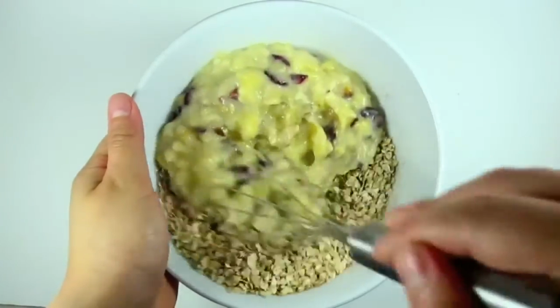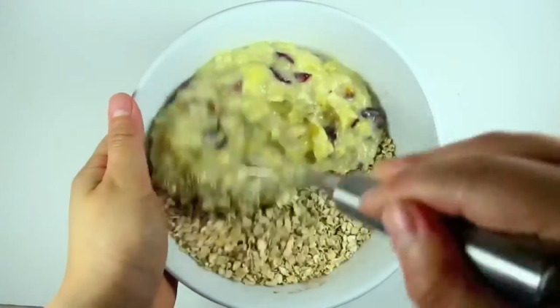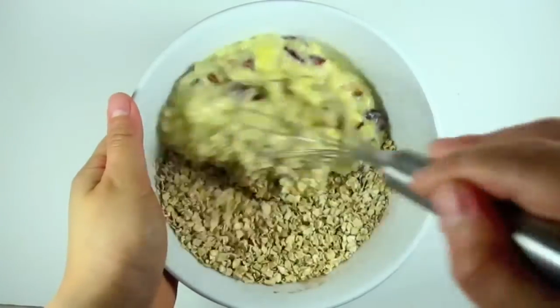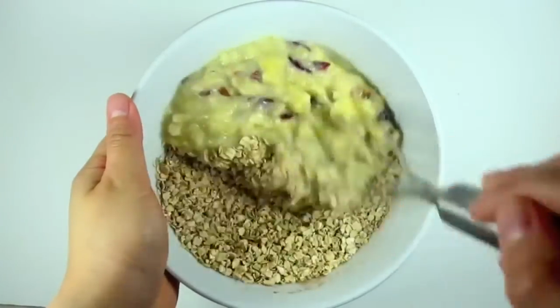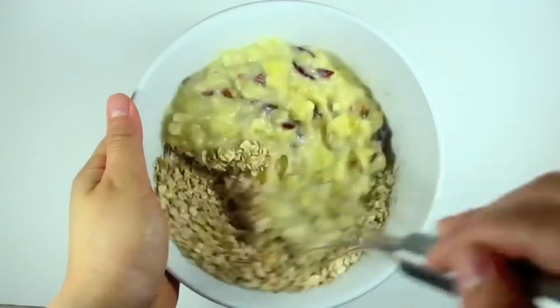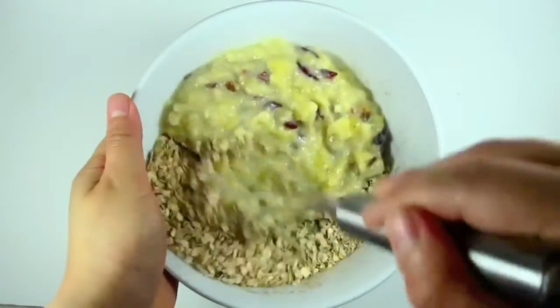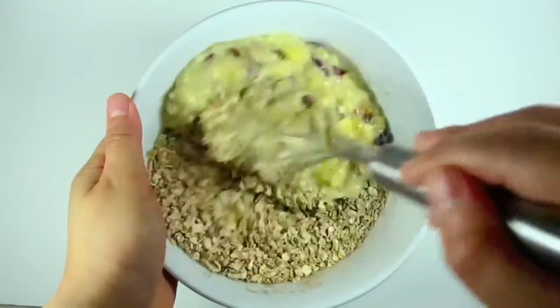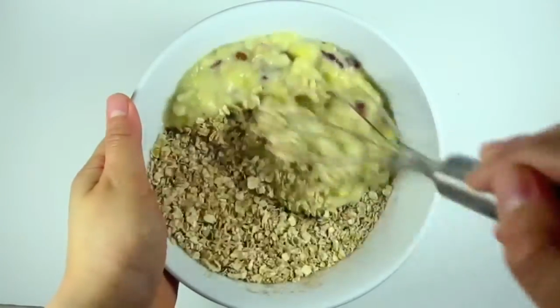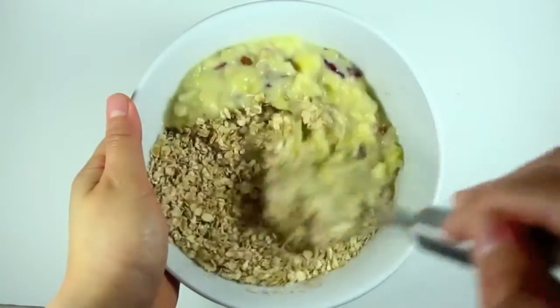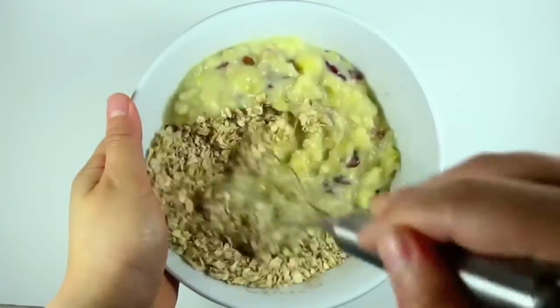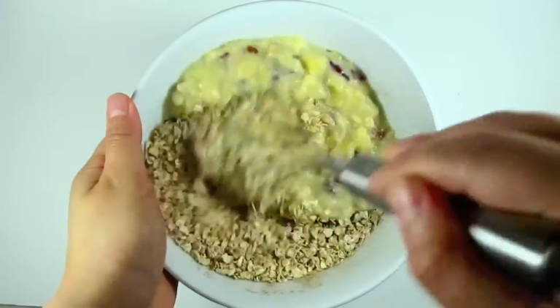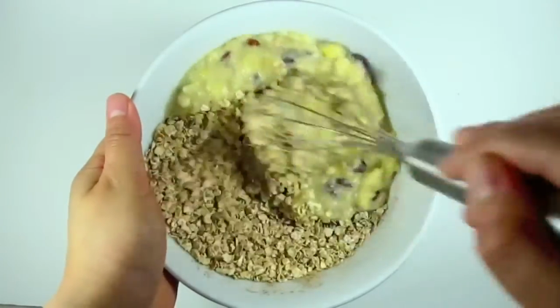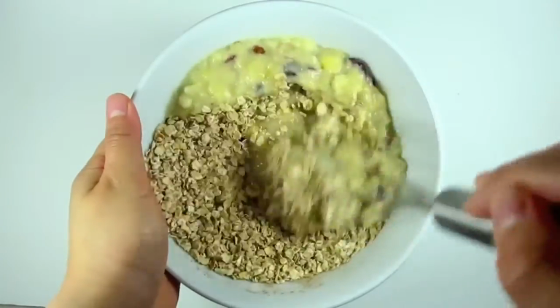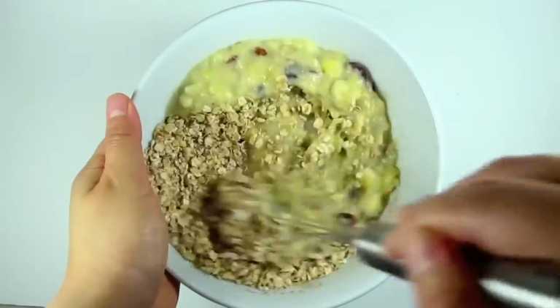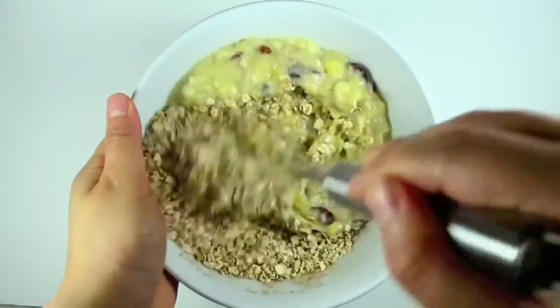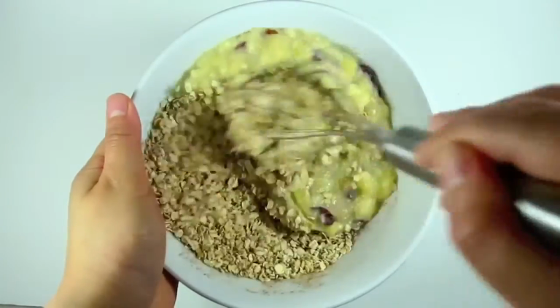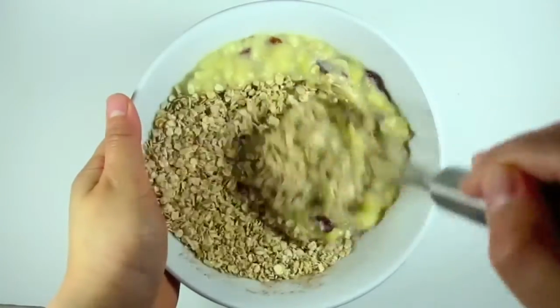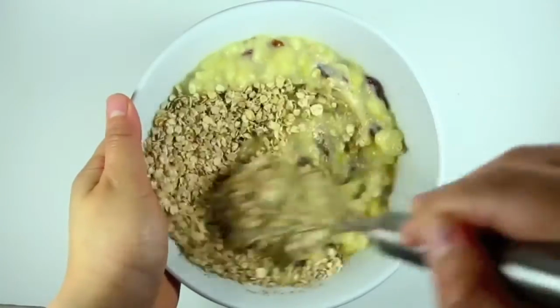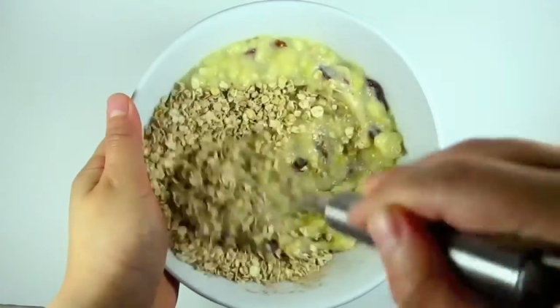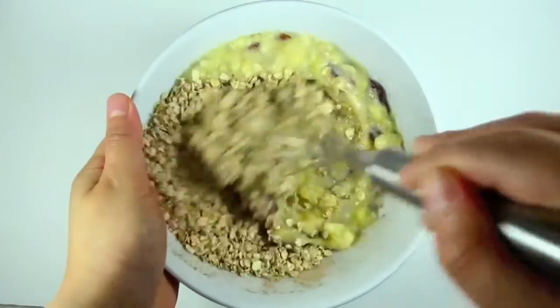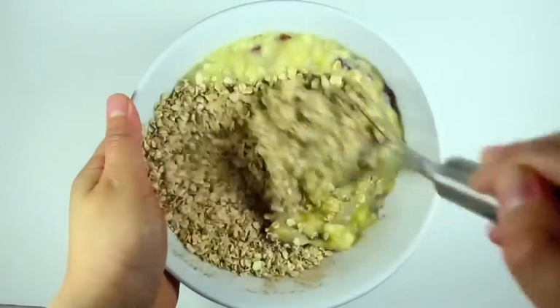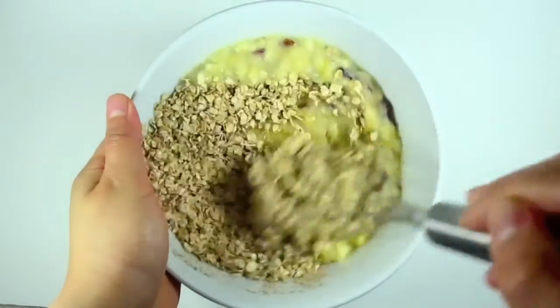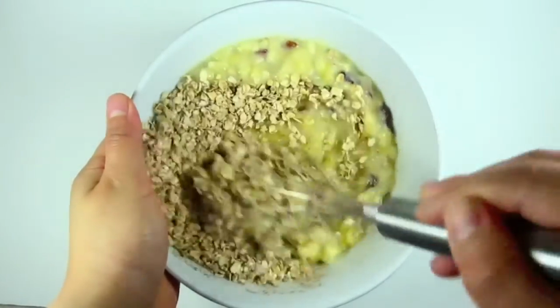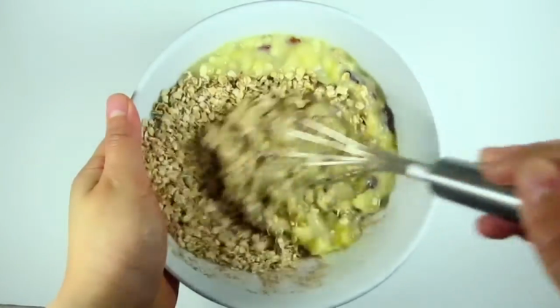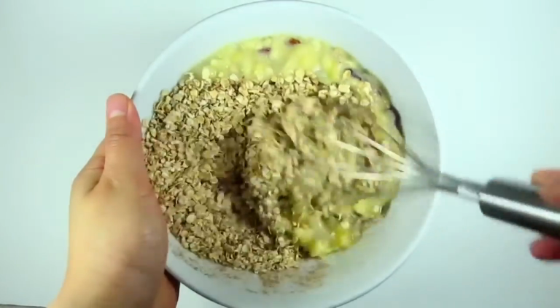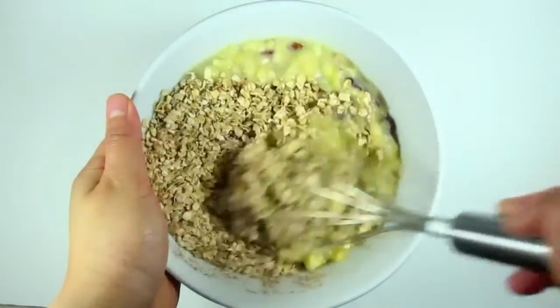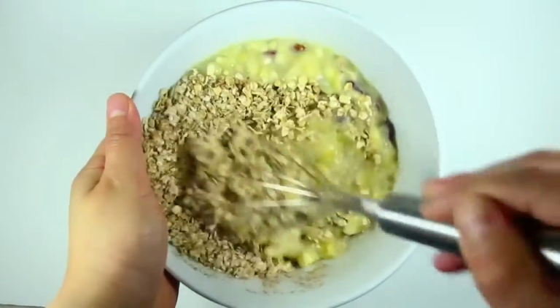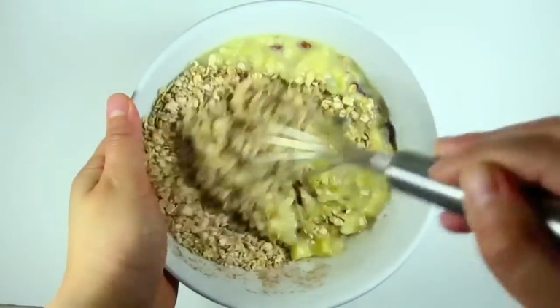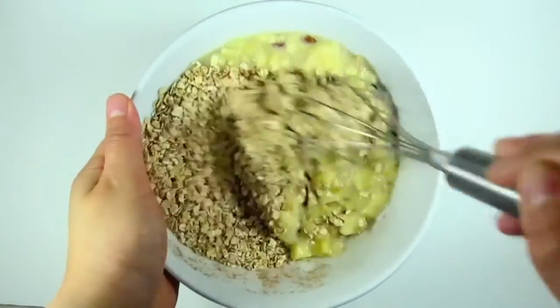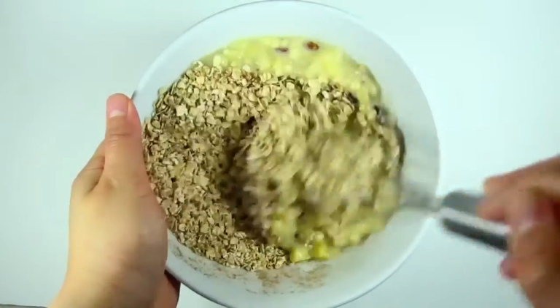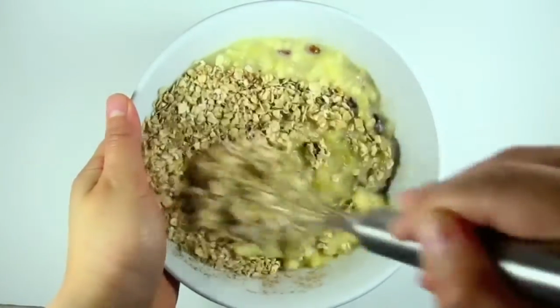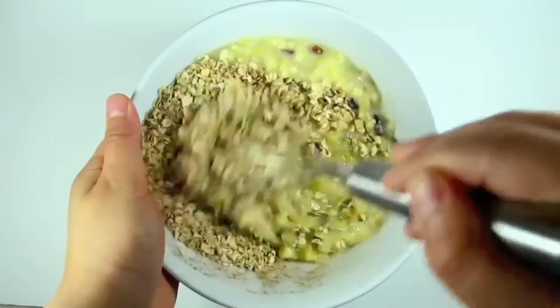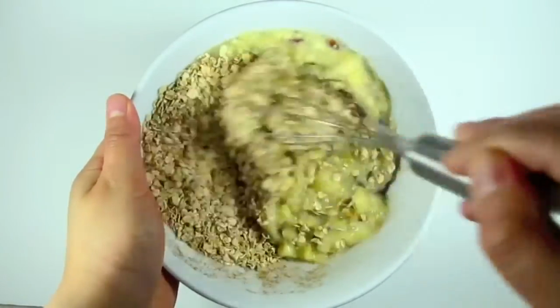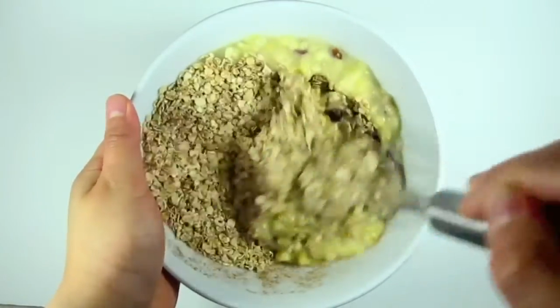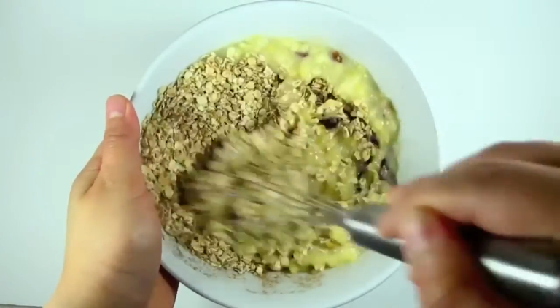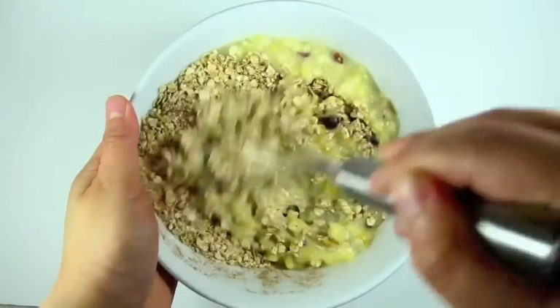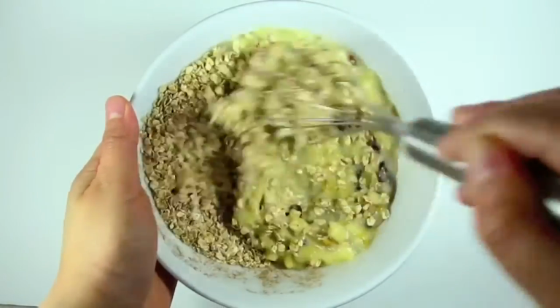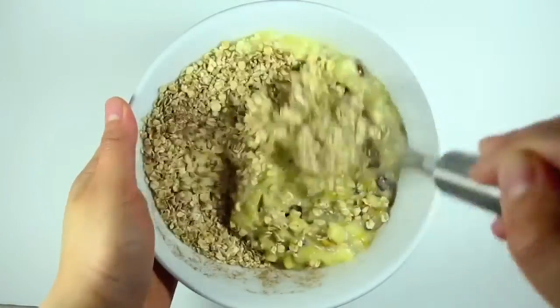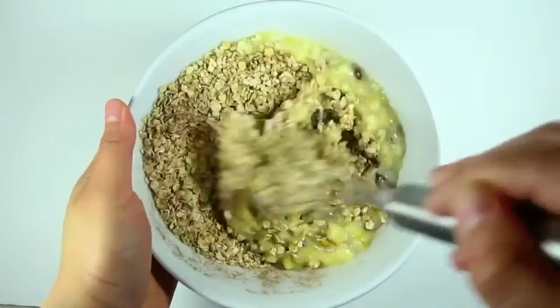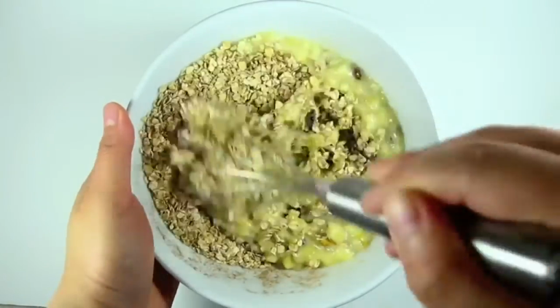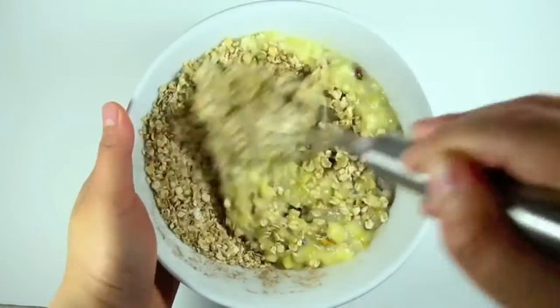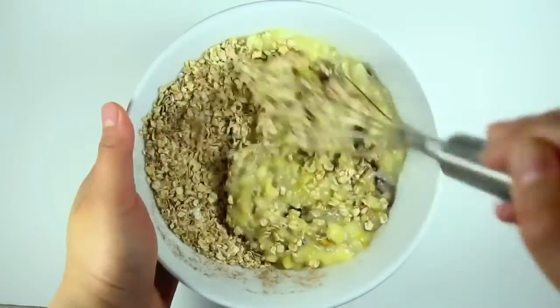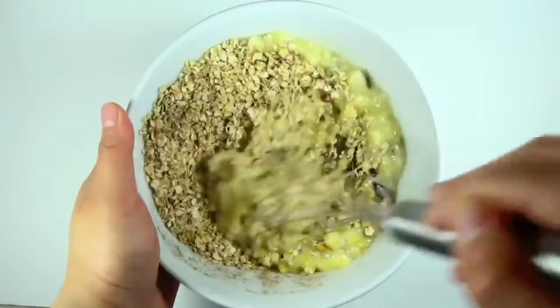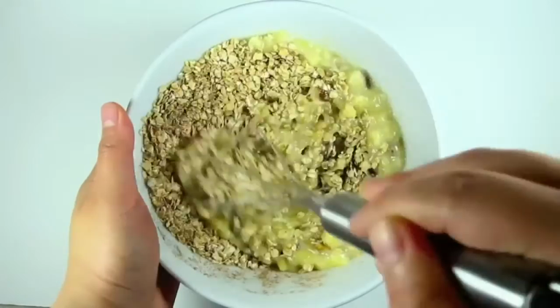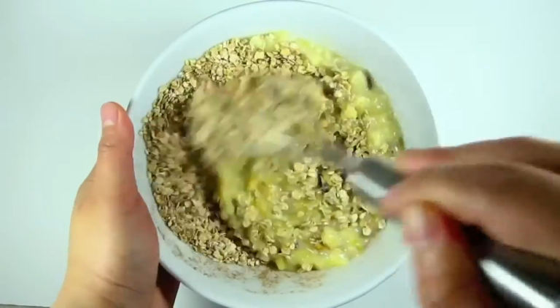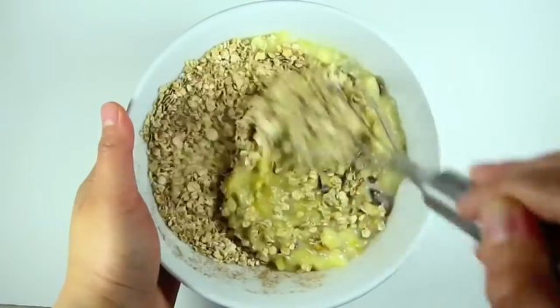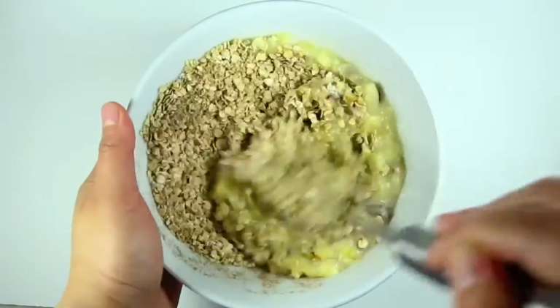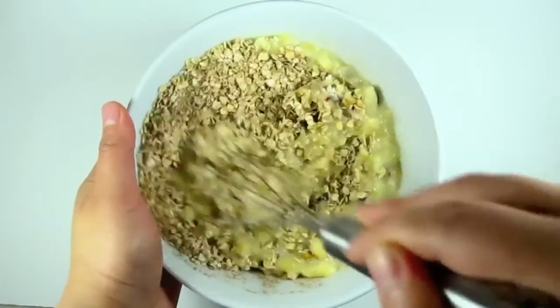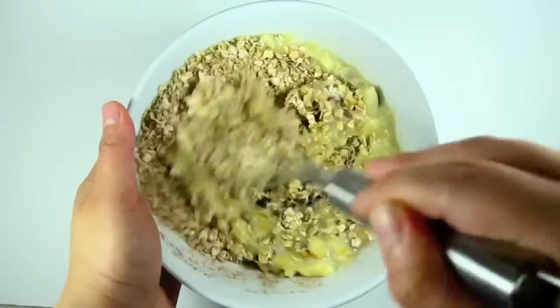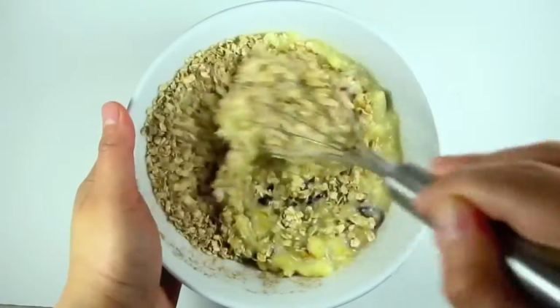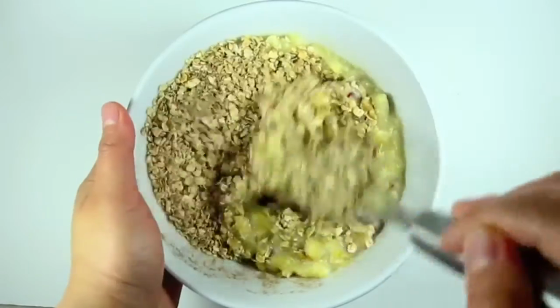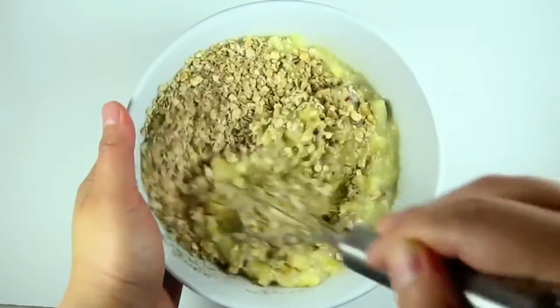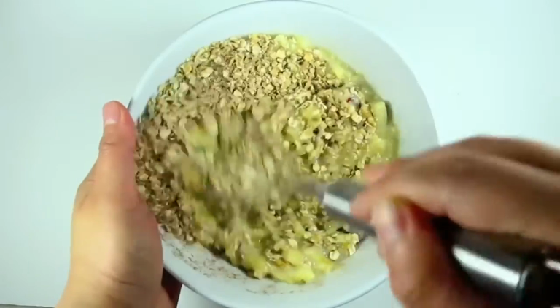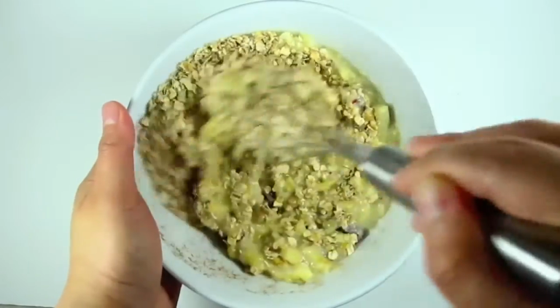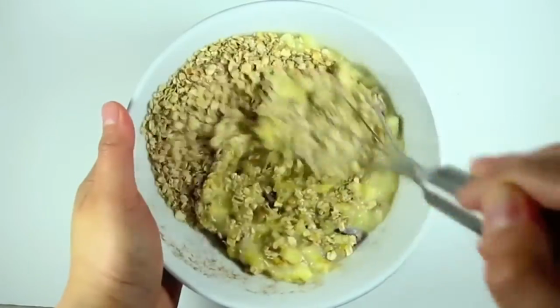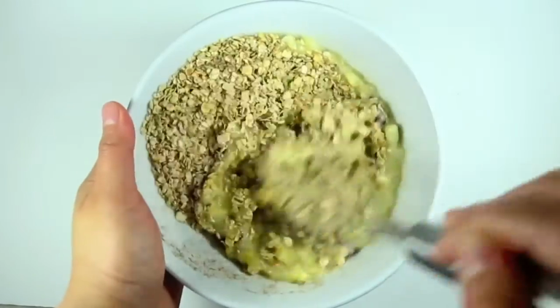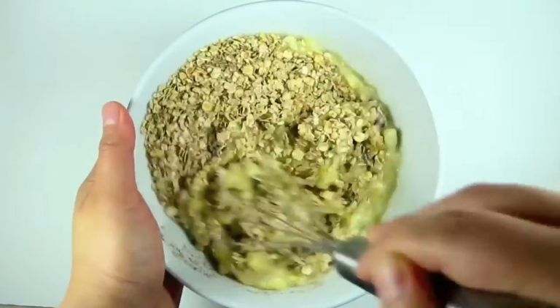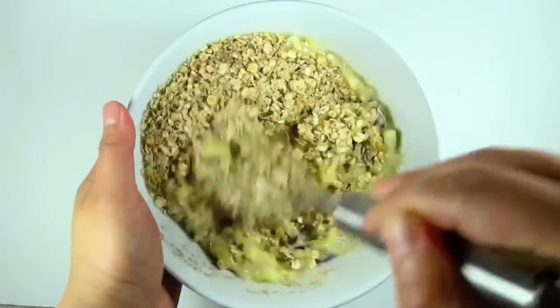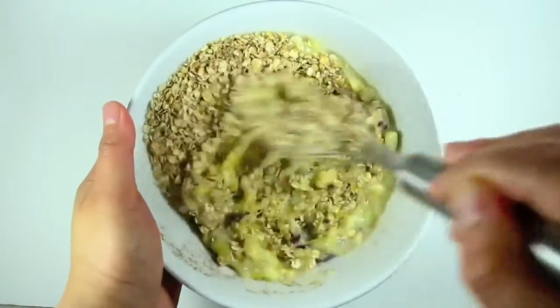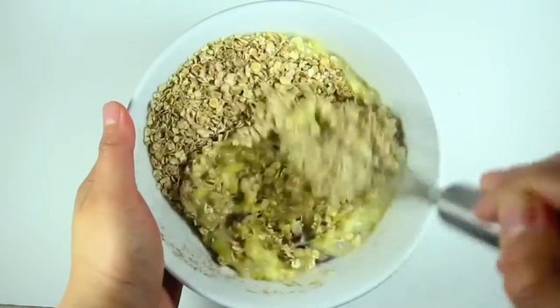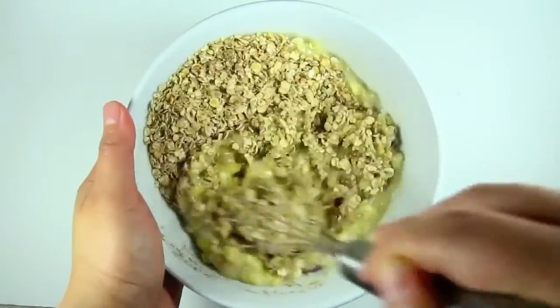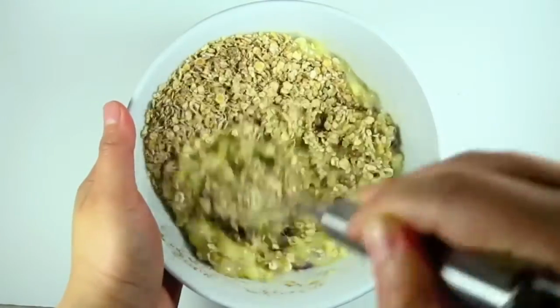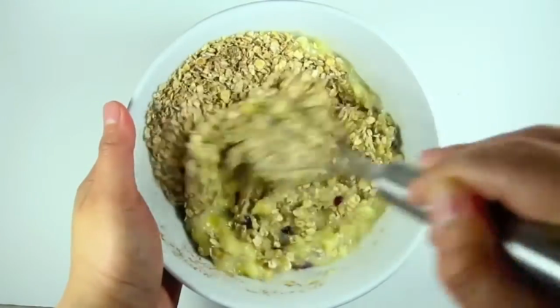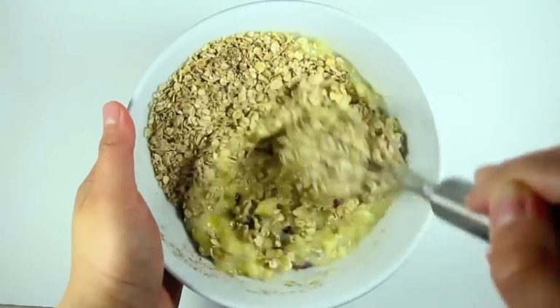I used a large cookie scoop and this makes 8 uneven servings, so I think it's safe to say that a medium sized cookie scoop would be best to prepare this recipe.